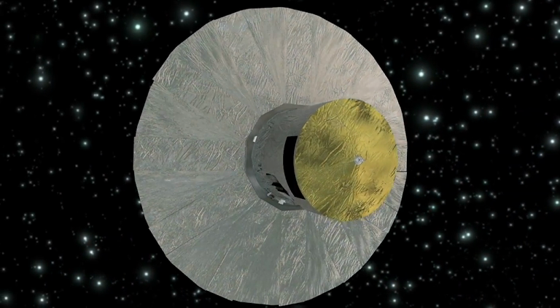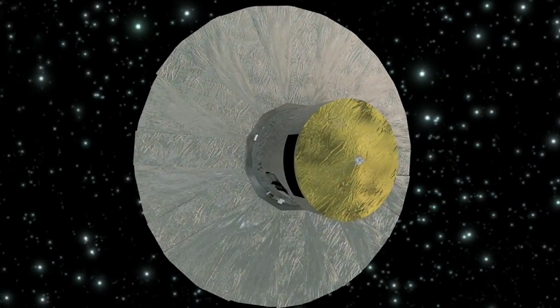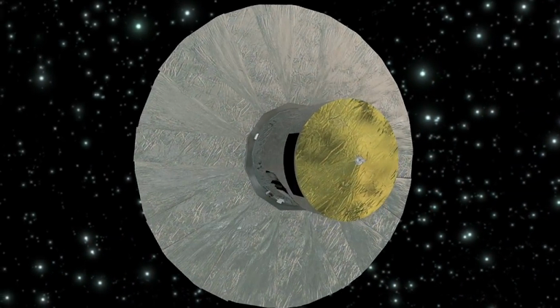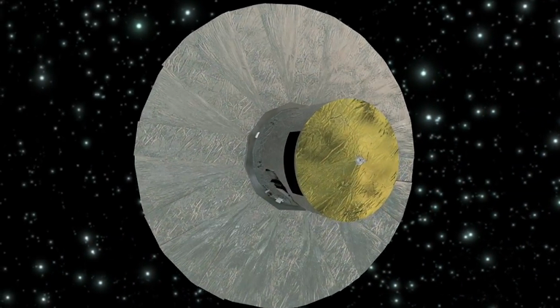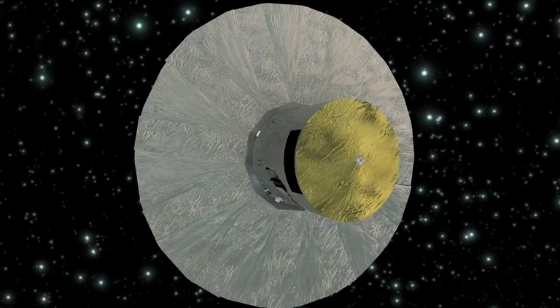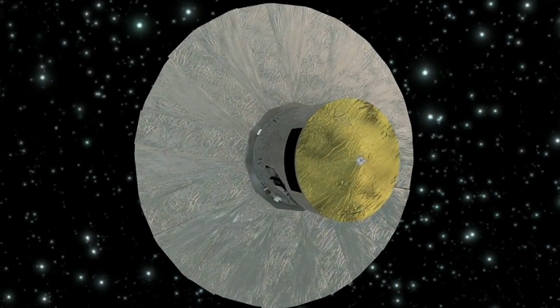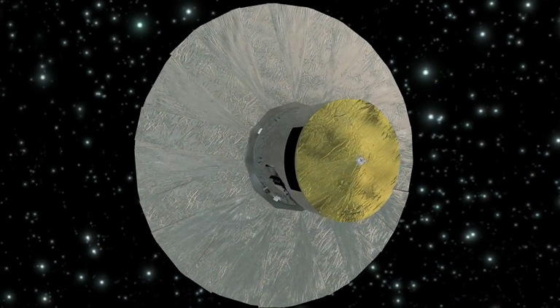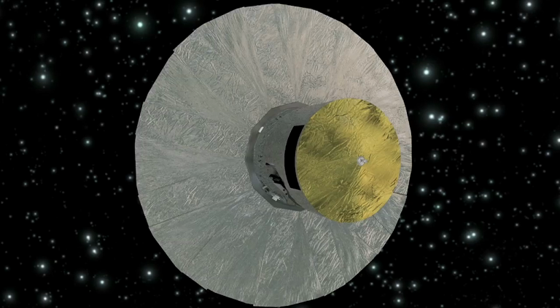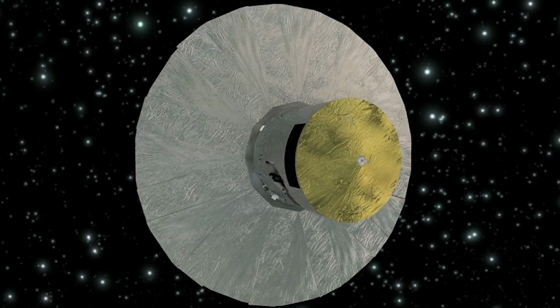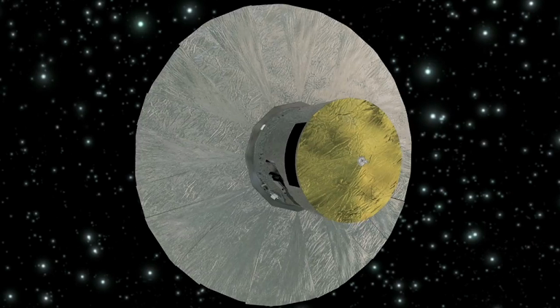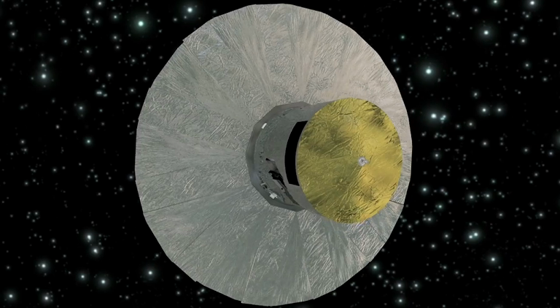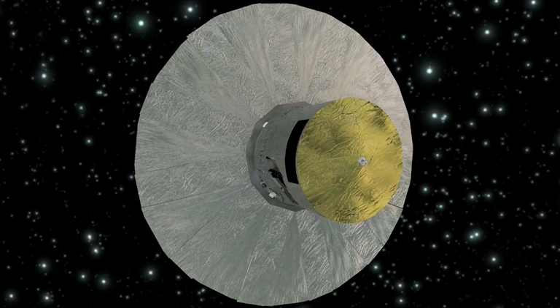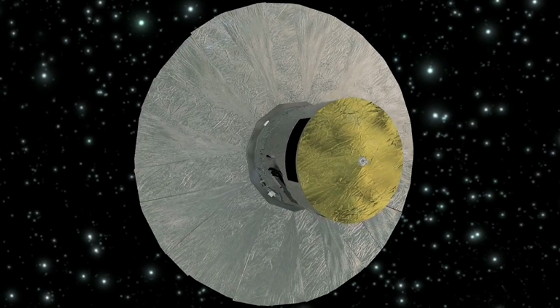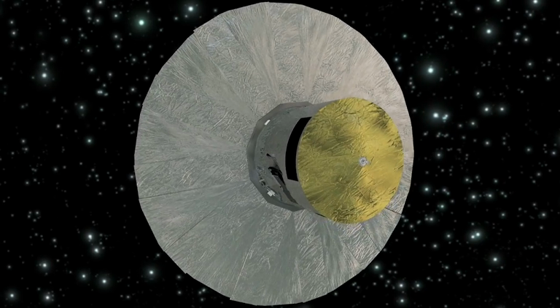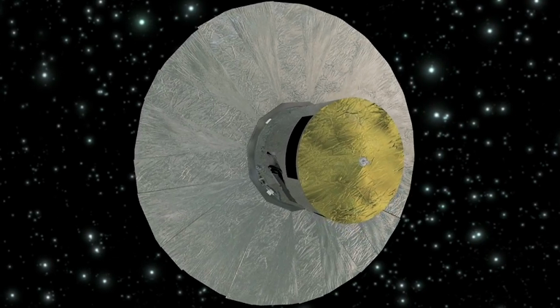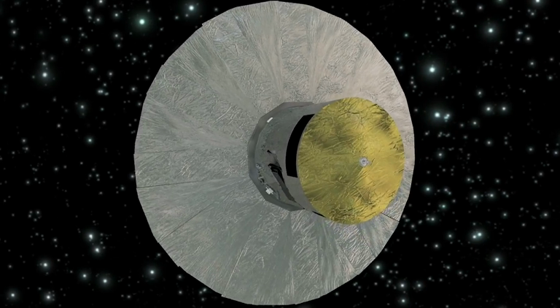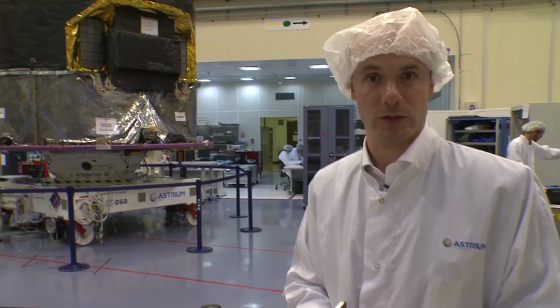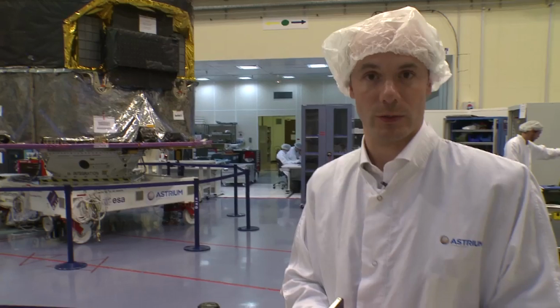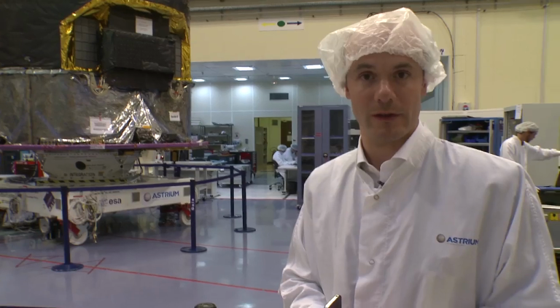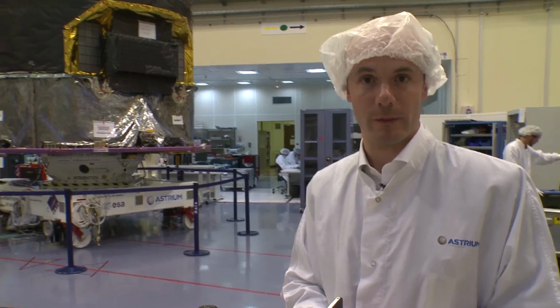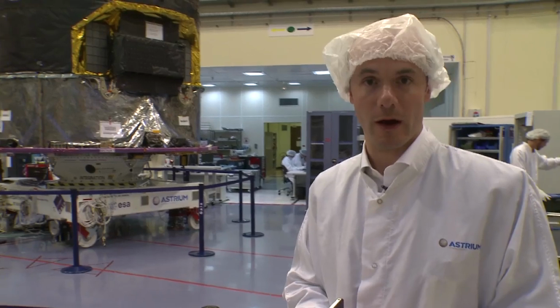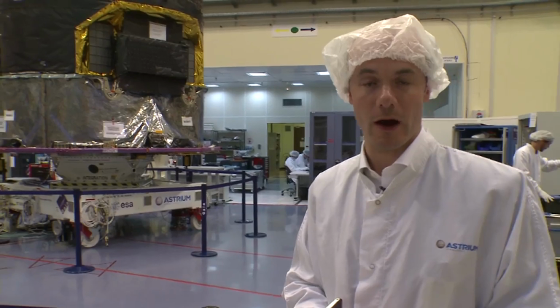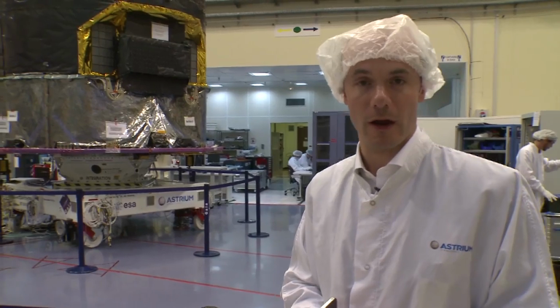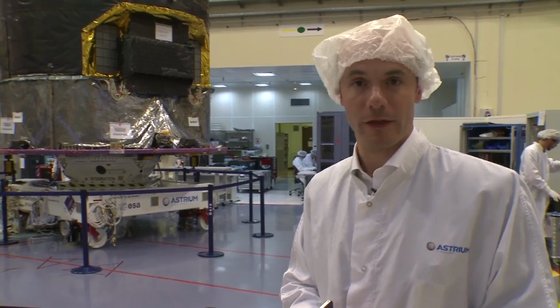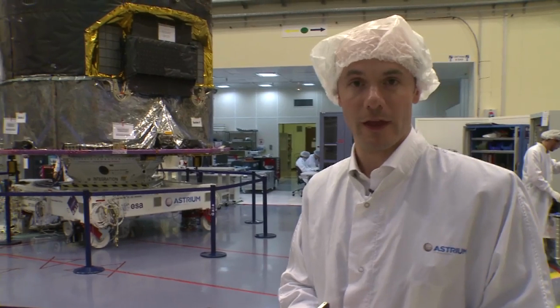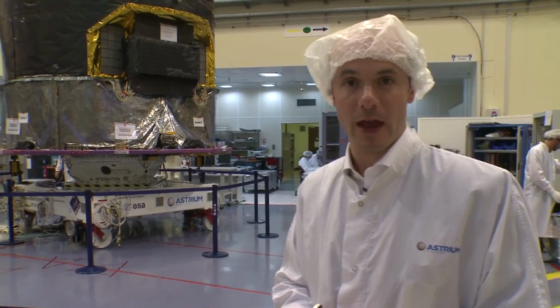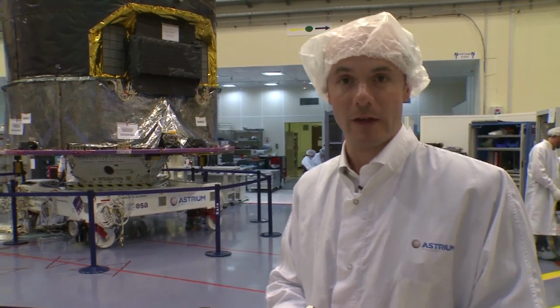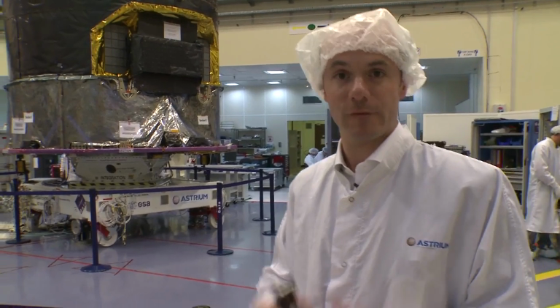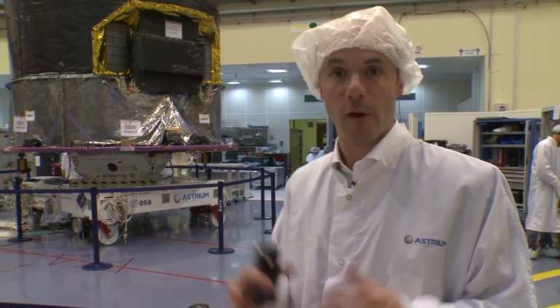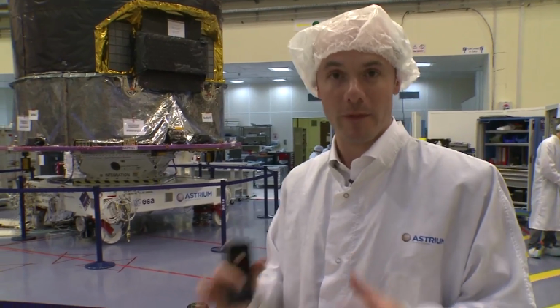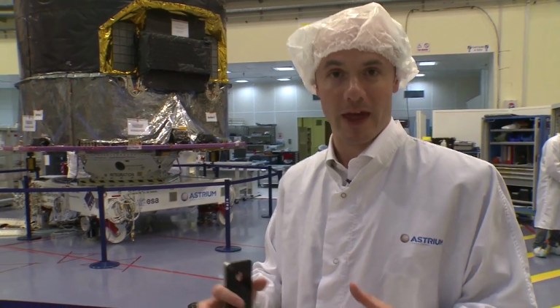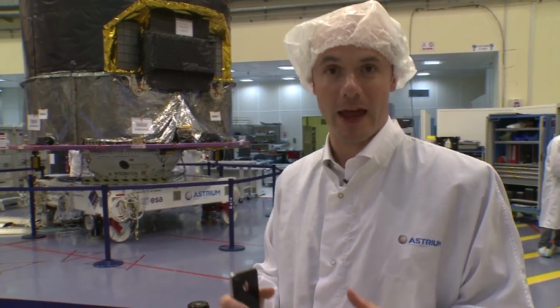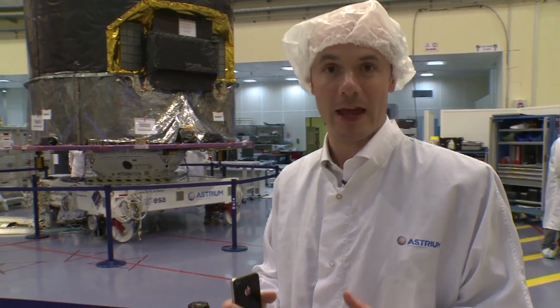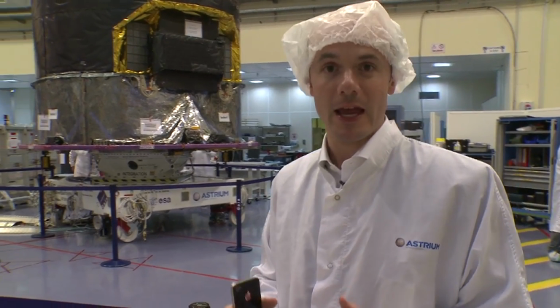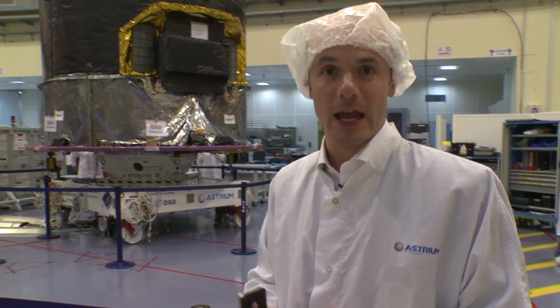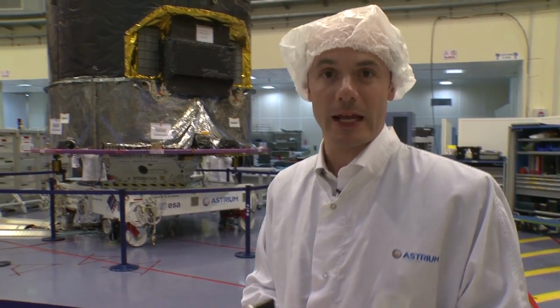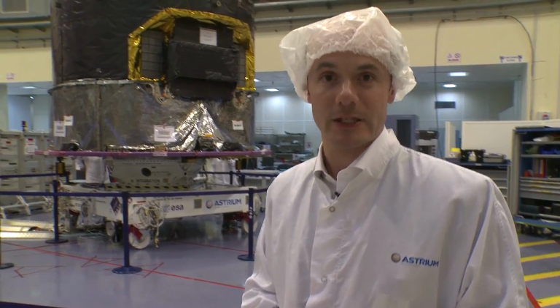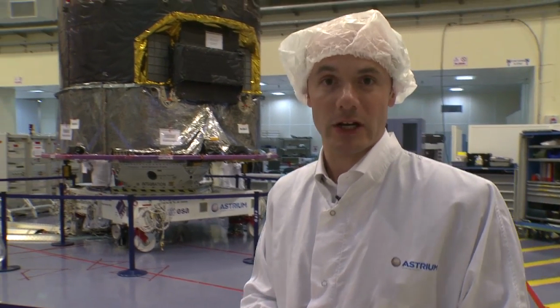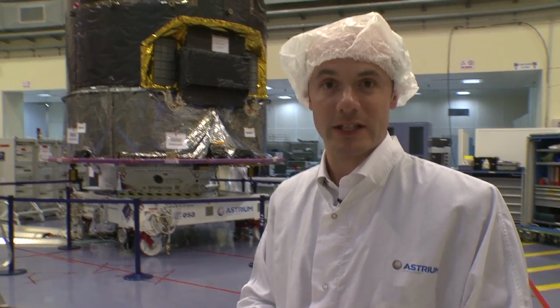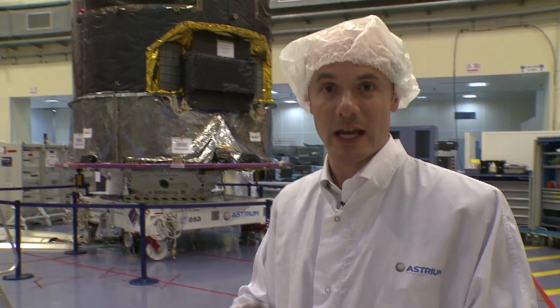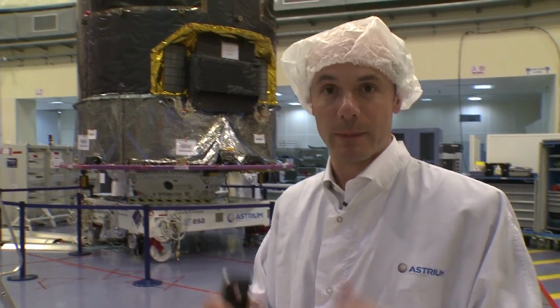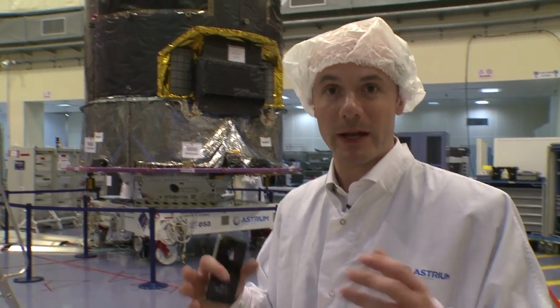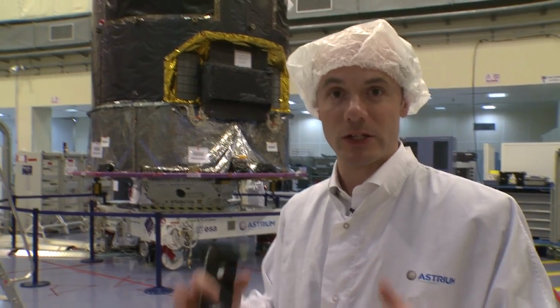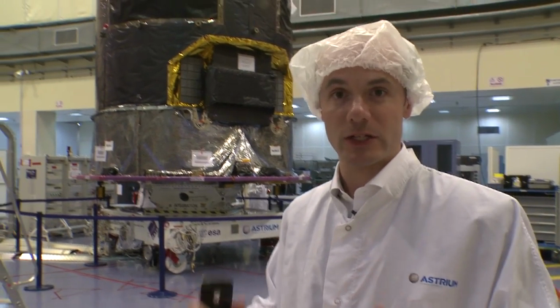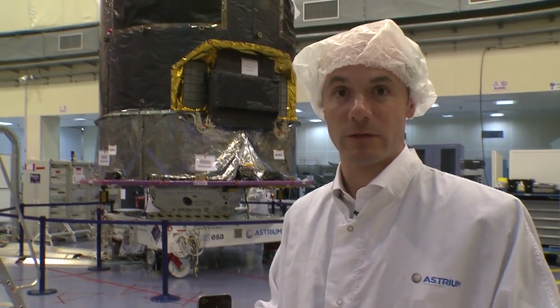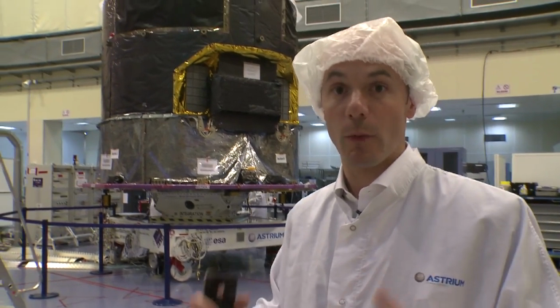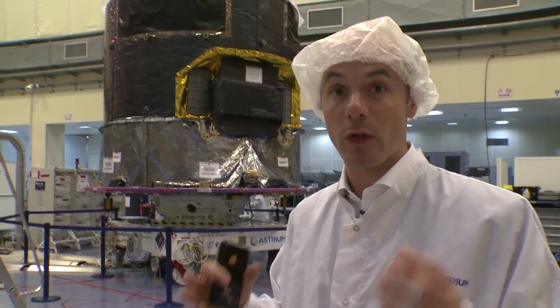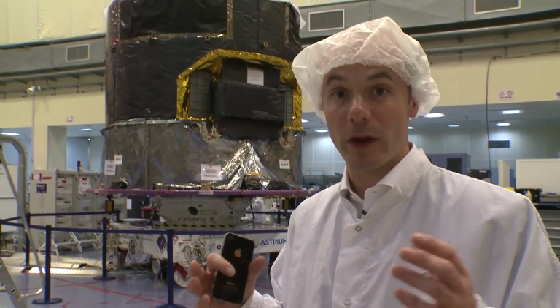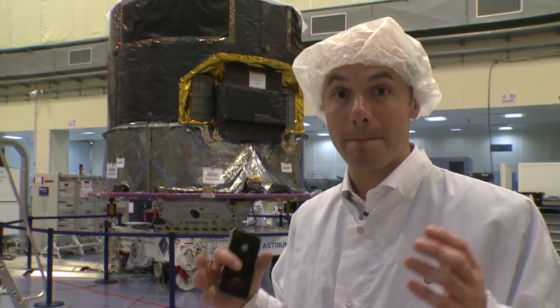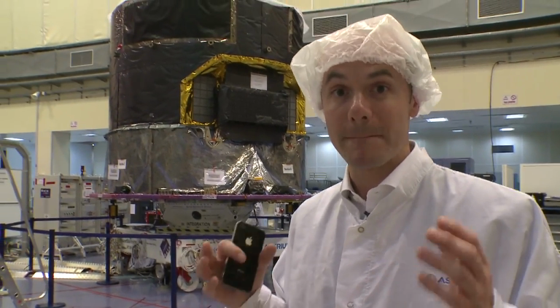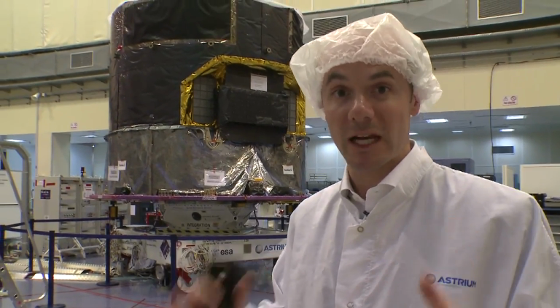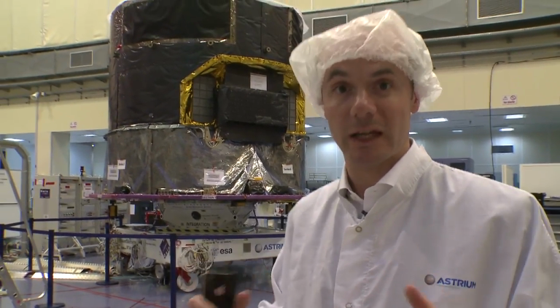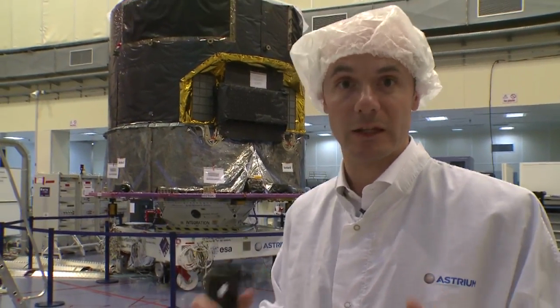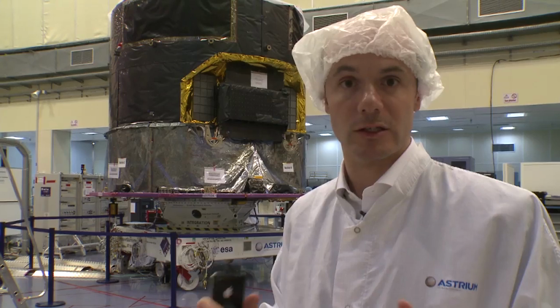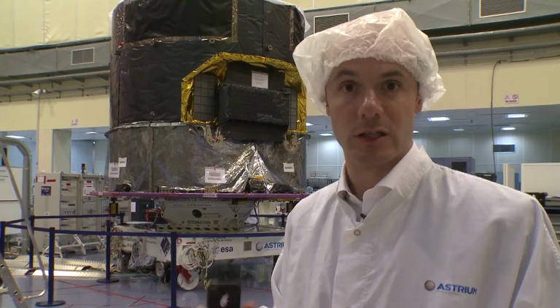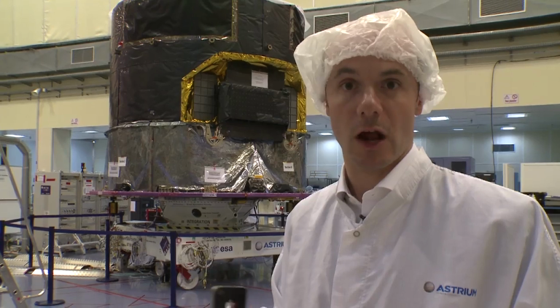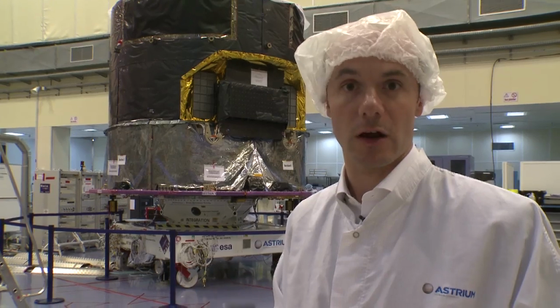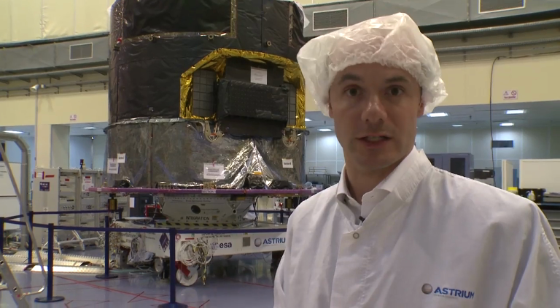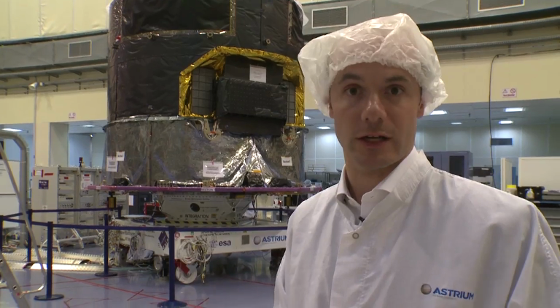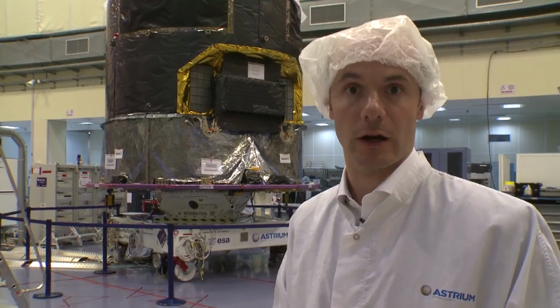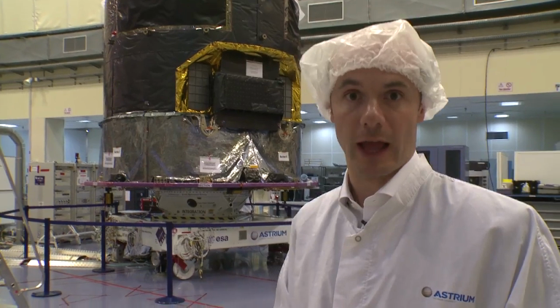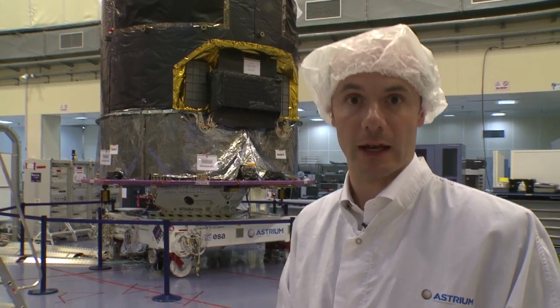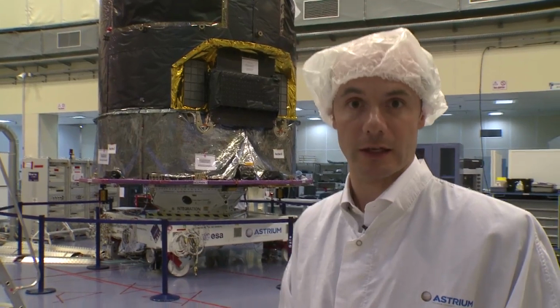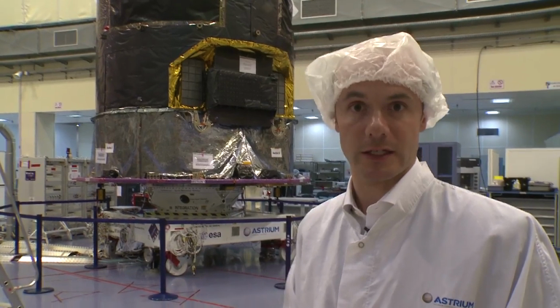They're going to send it almost a million miles away from Earth, and from there it's going to take pictures of more than a billion stars in our galaxy.